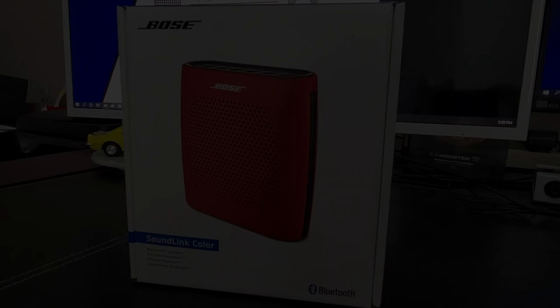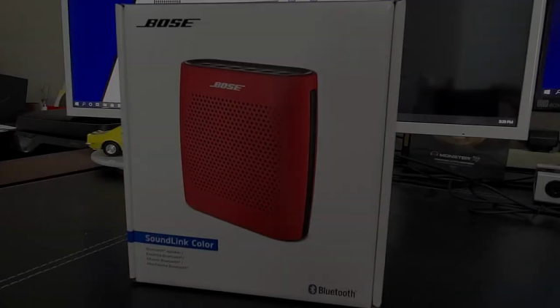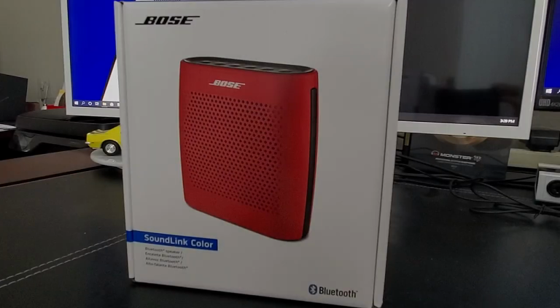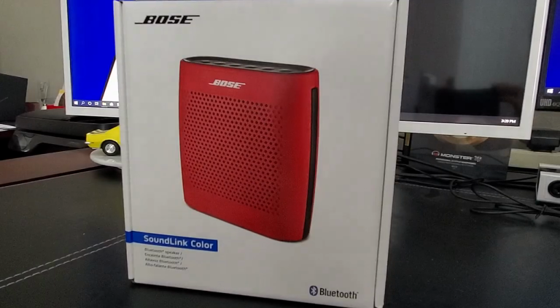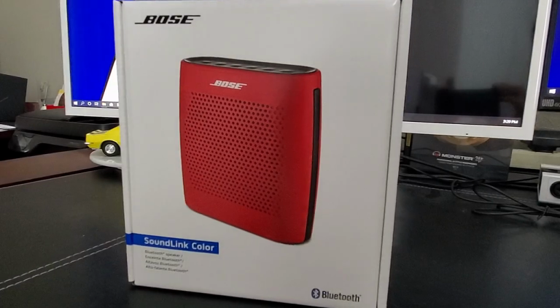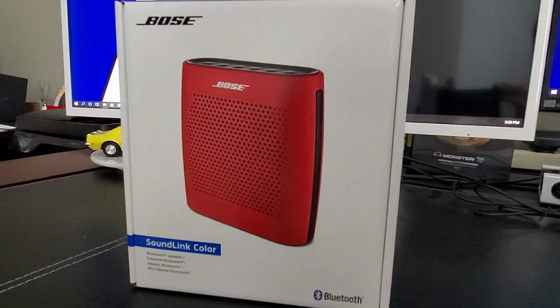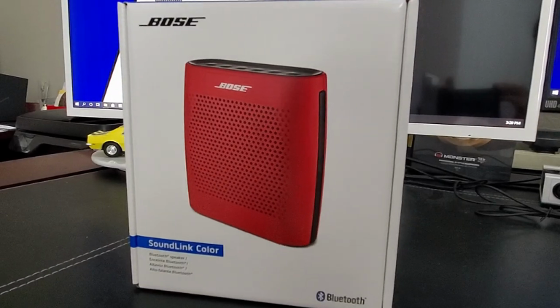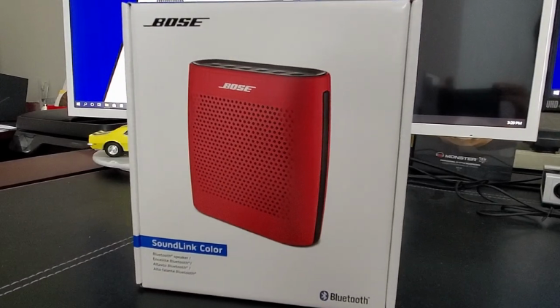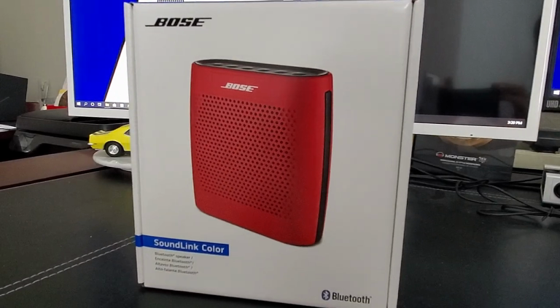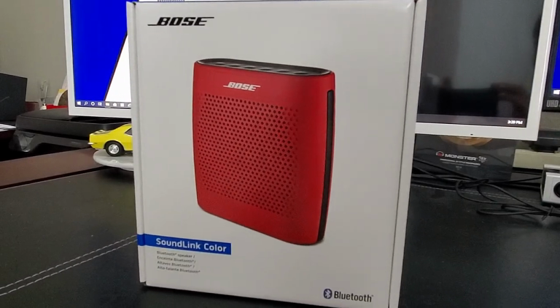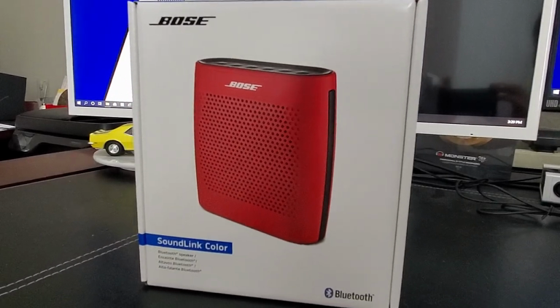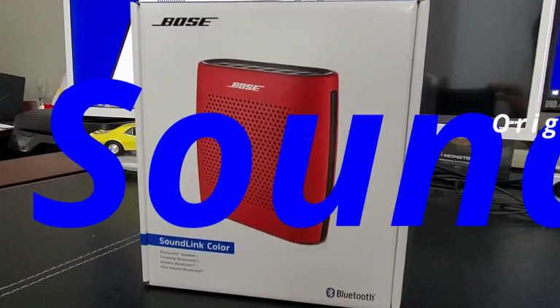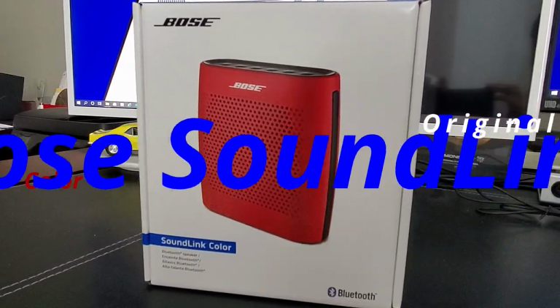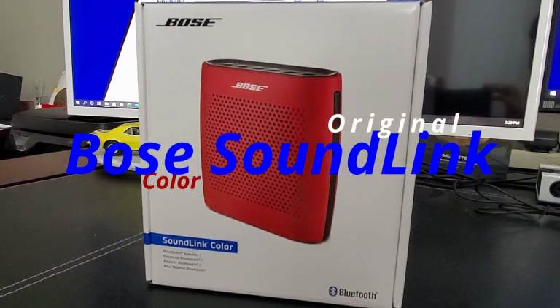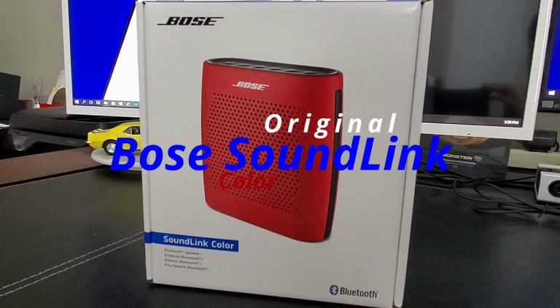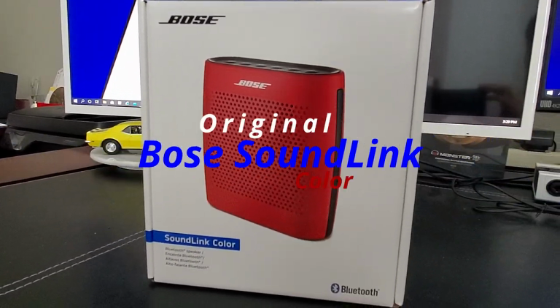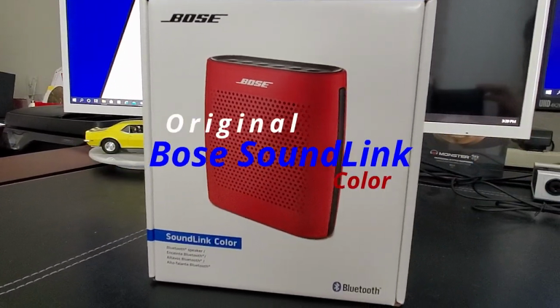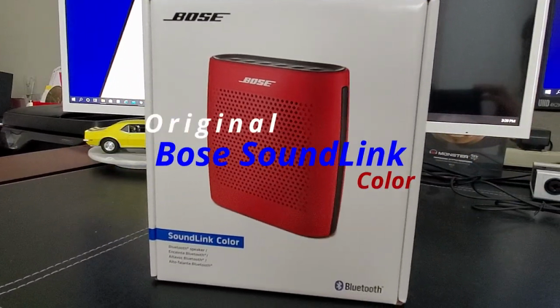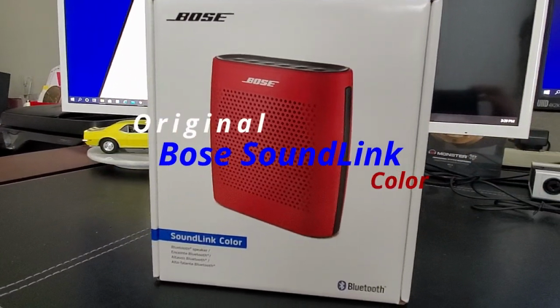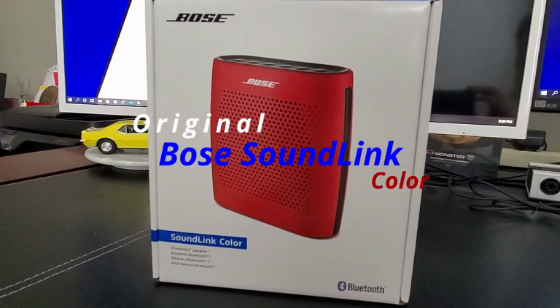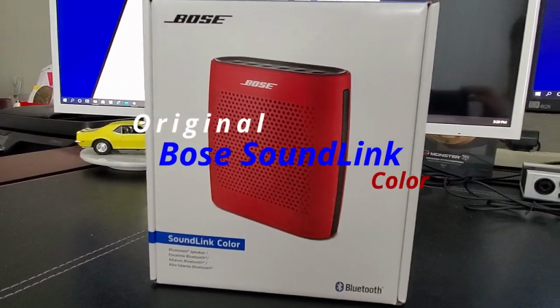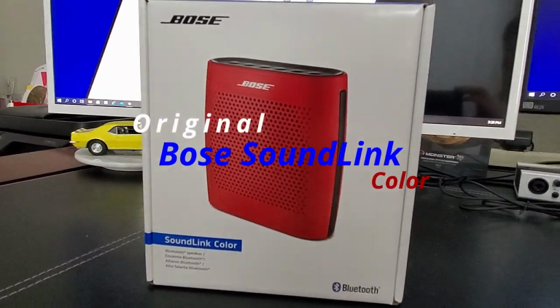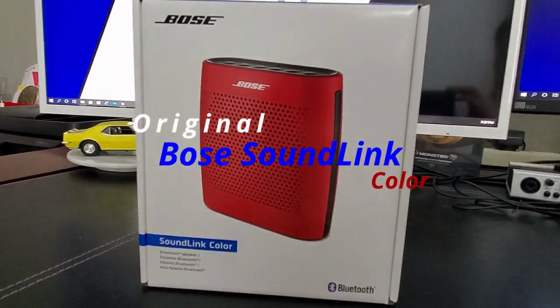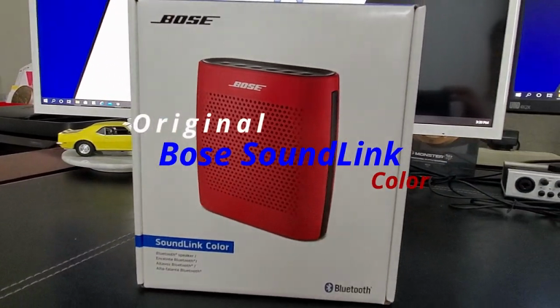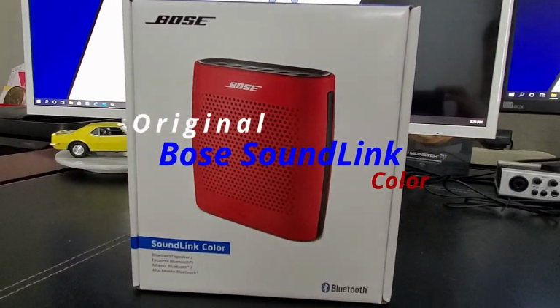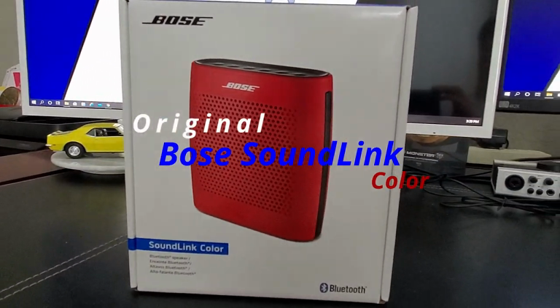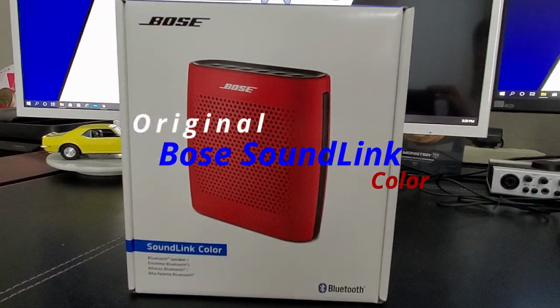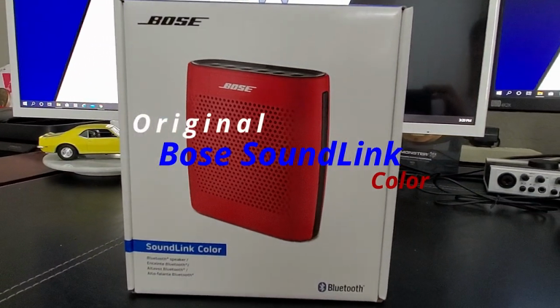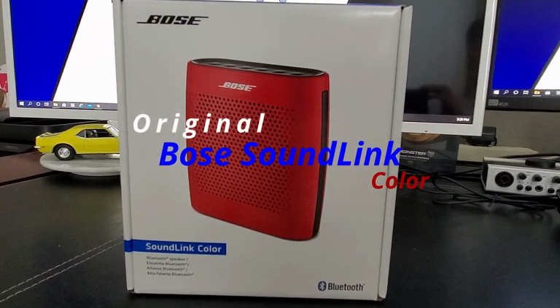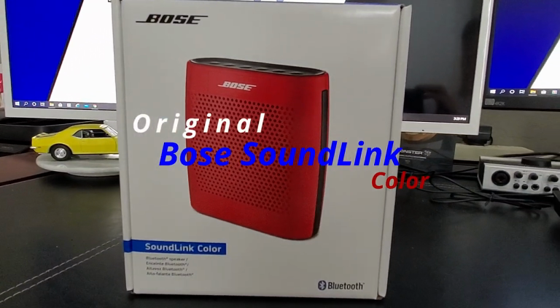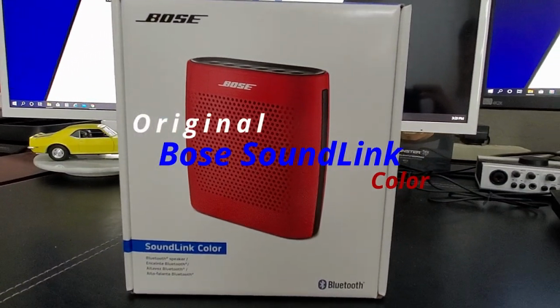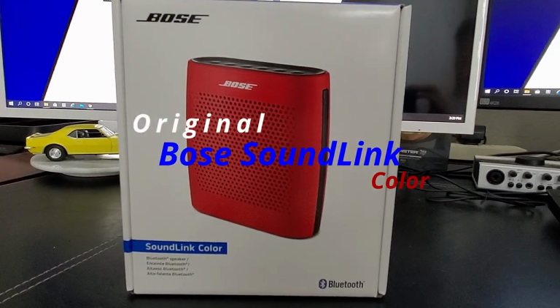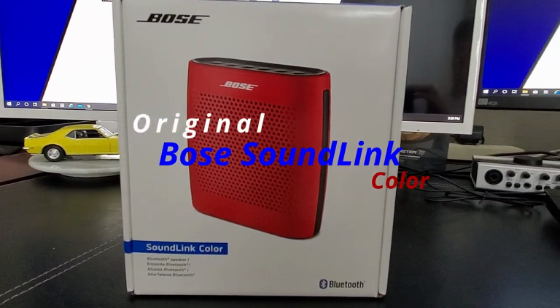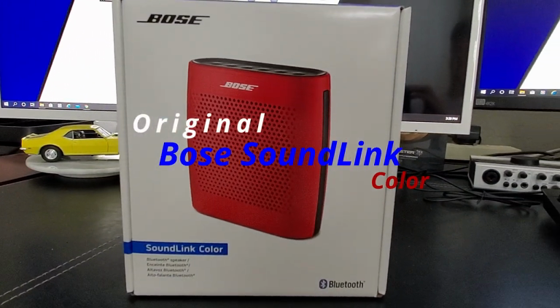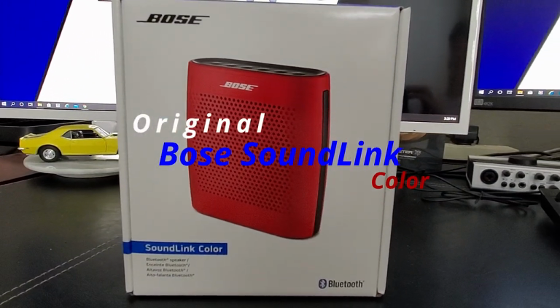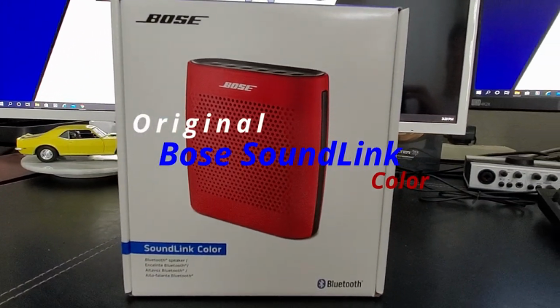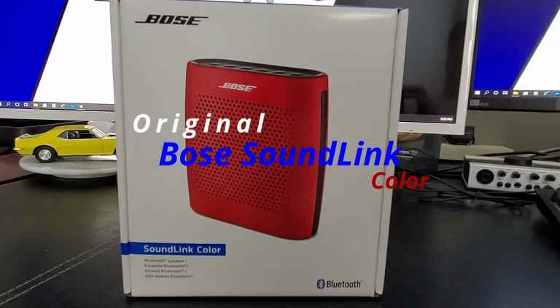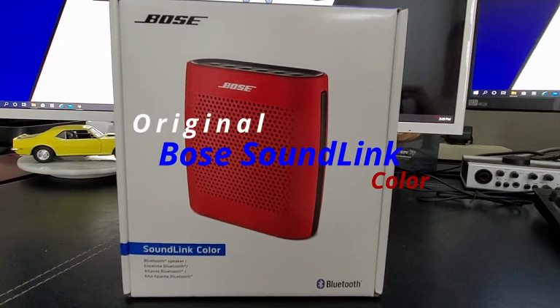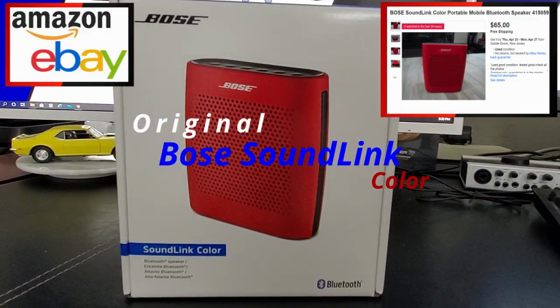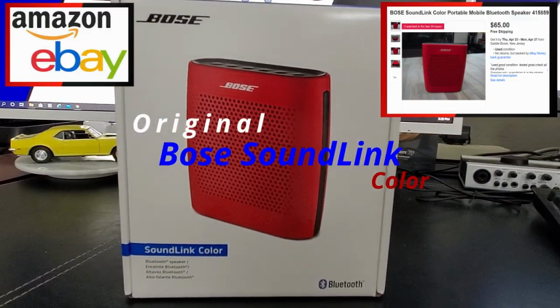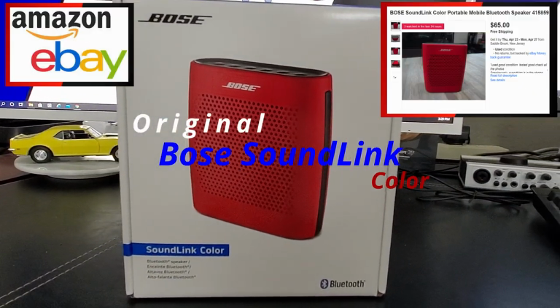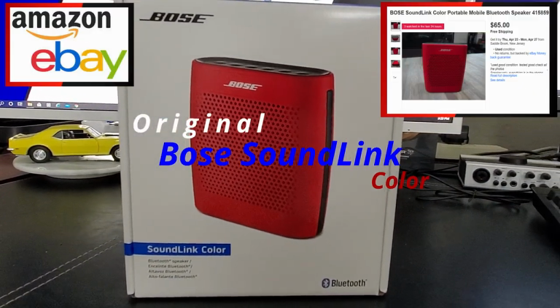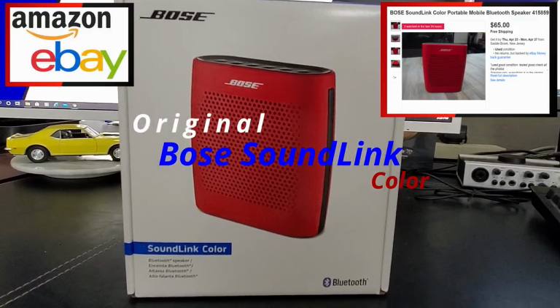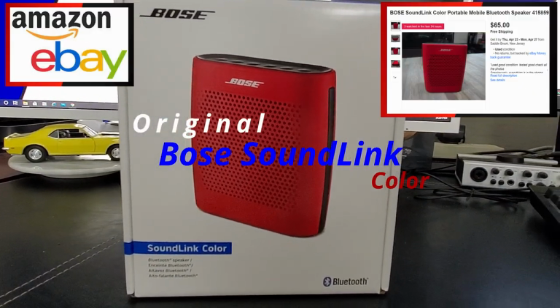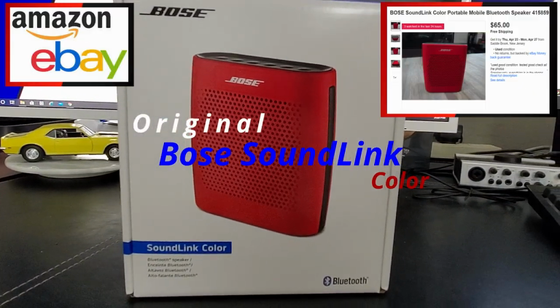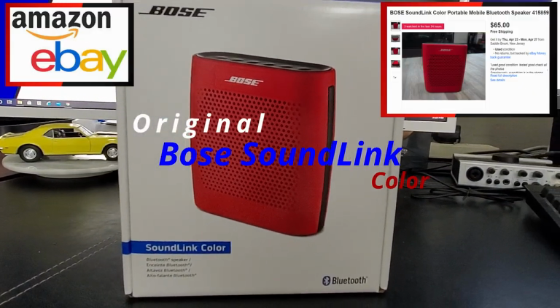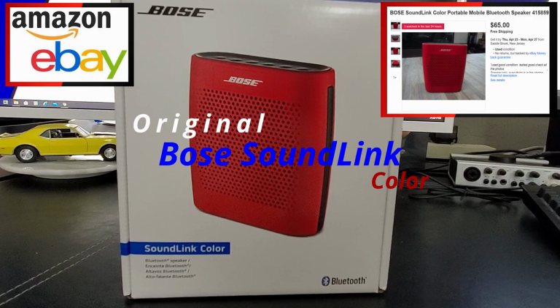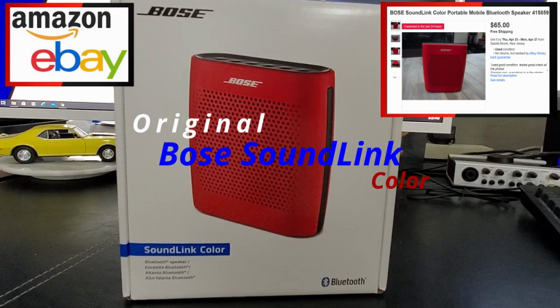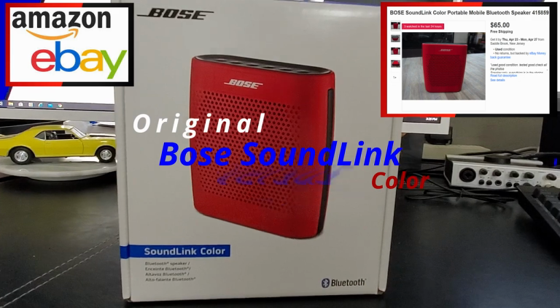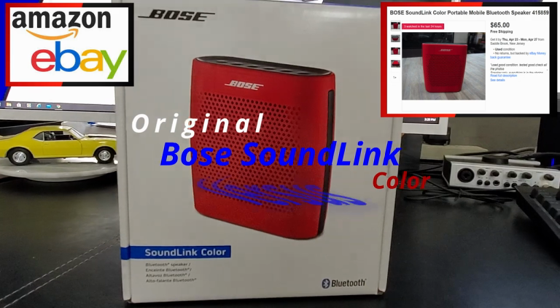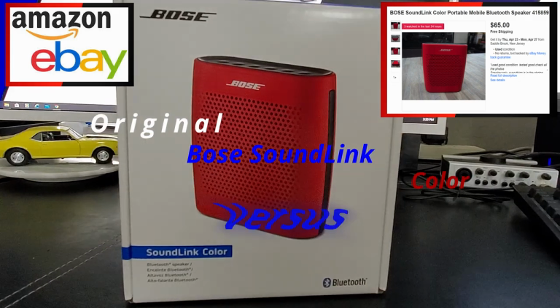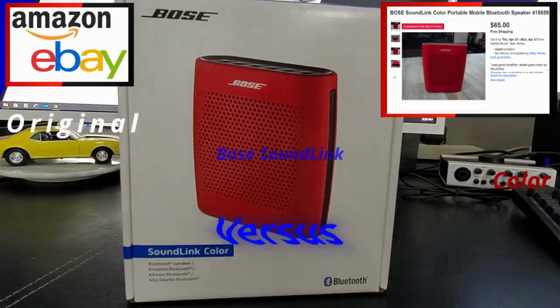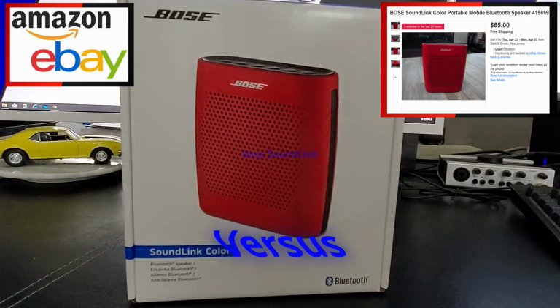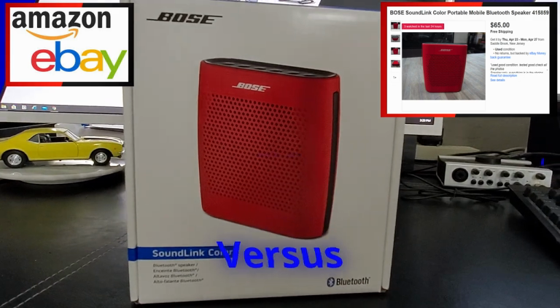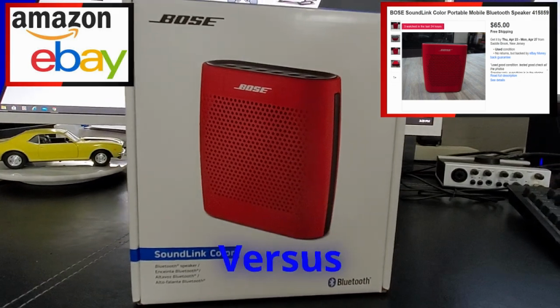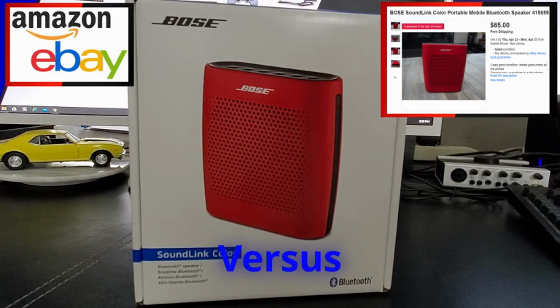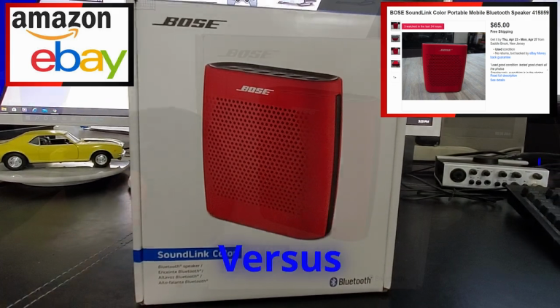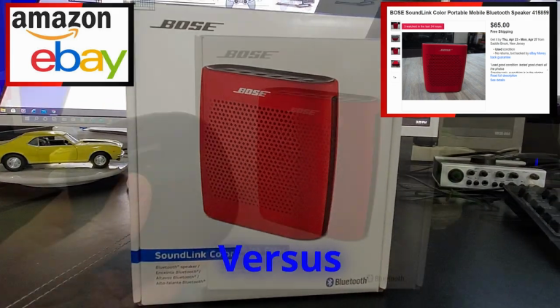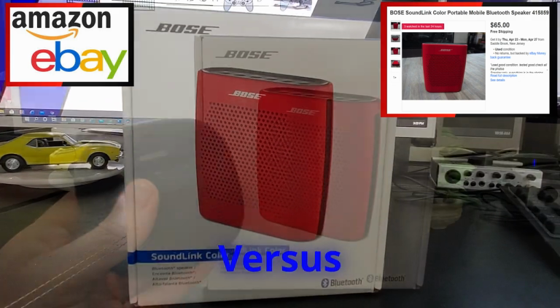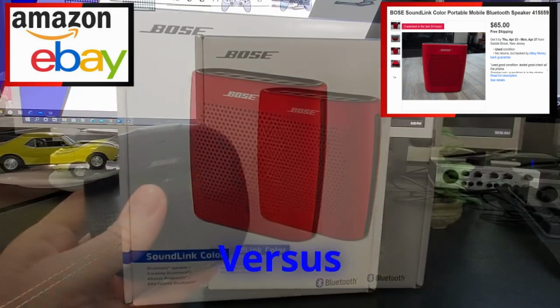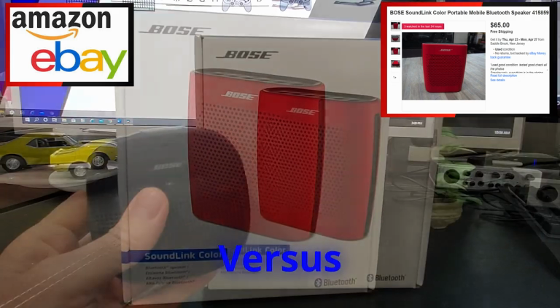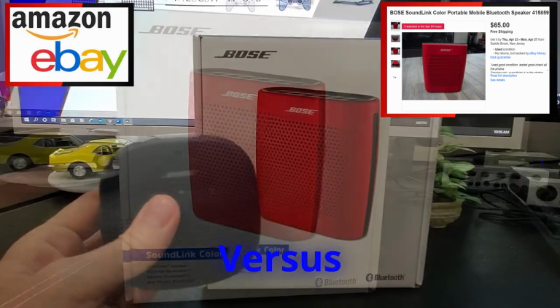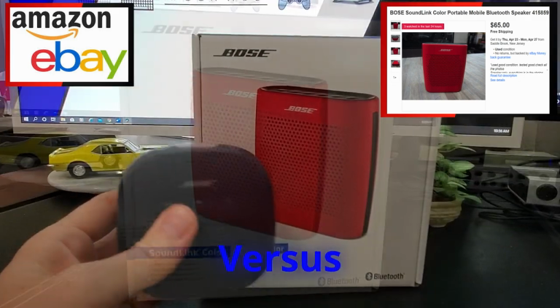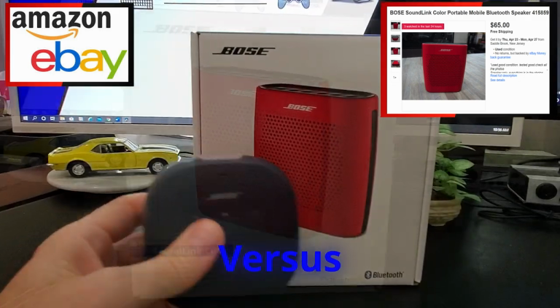This is the original SoundLink Color from Bose, a portable Bluetooth speaker which you can buy for around $60 or $70 on eBay or Amazon.